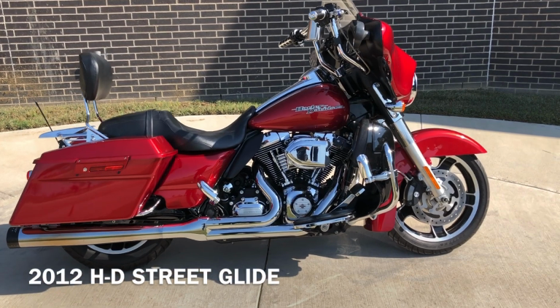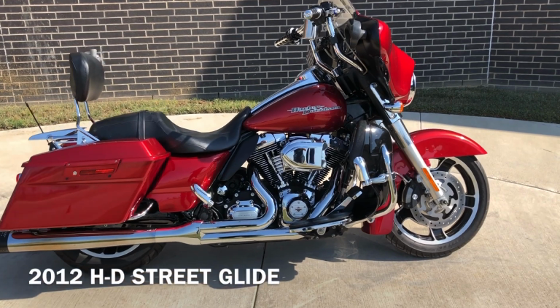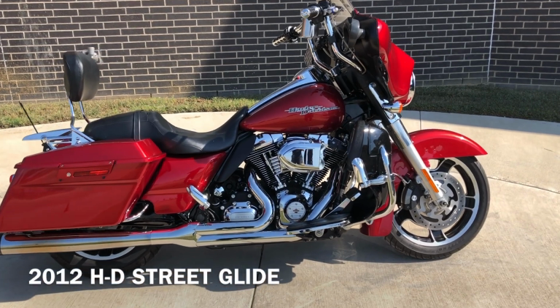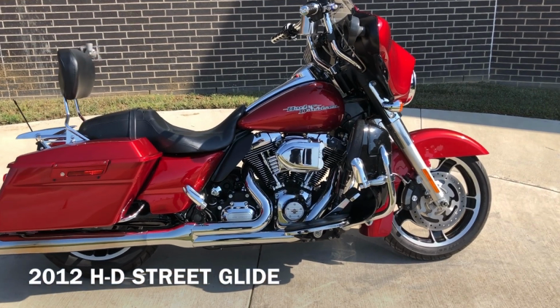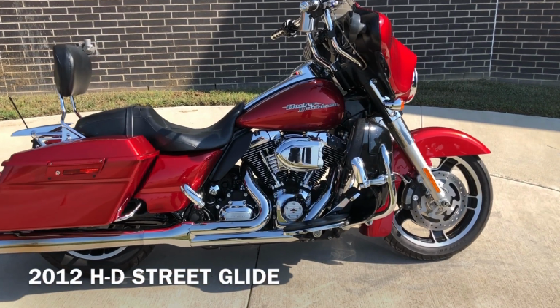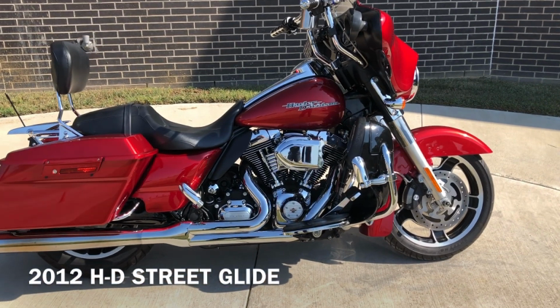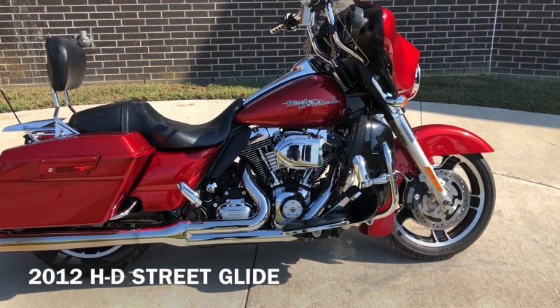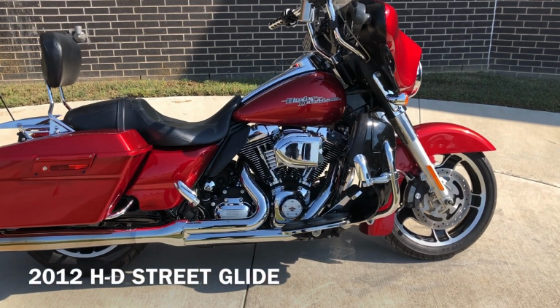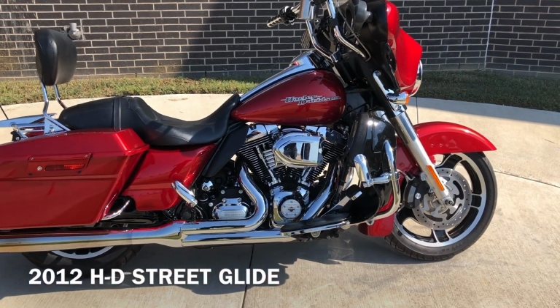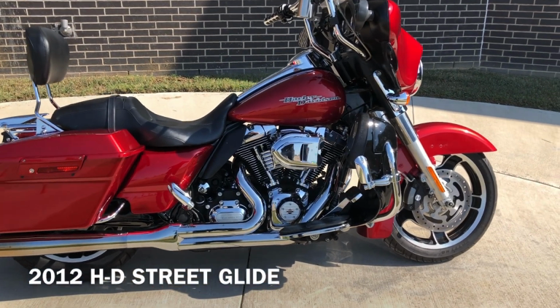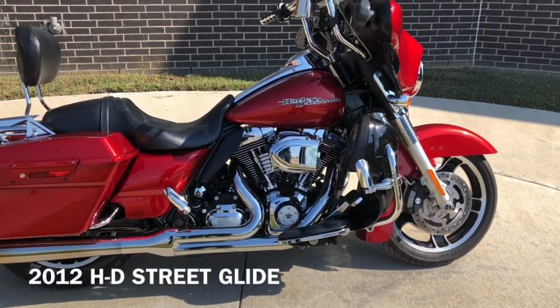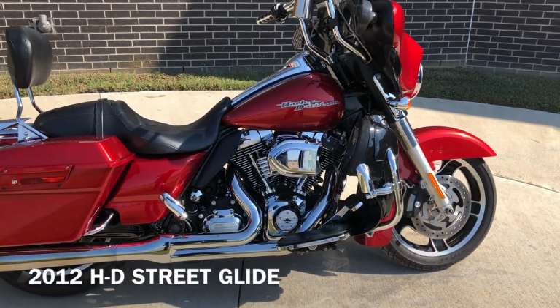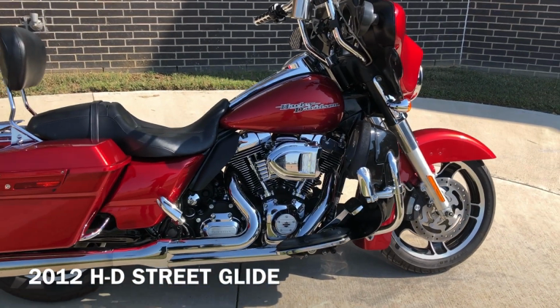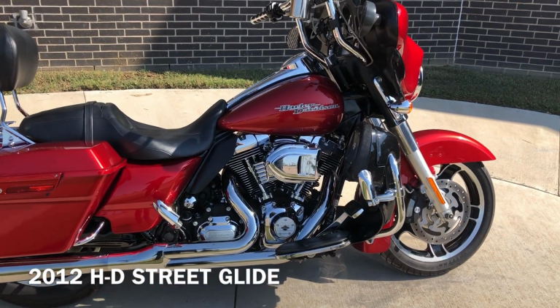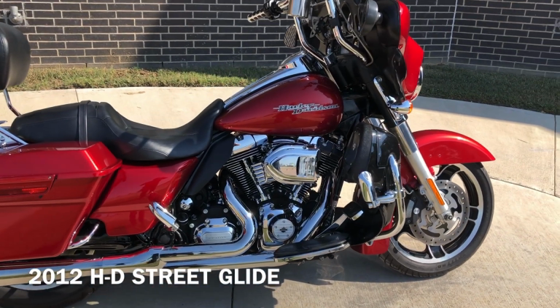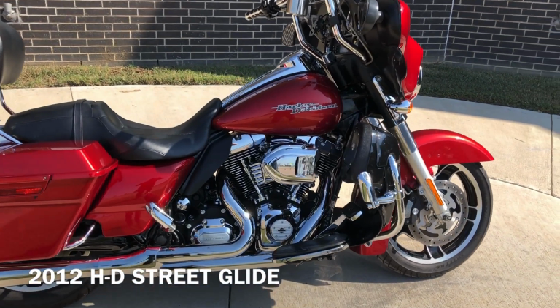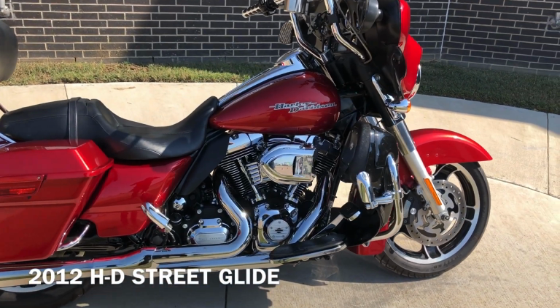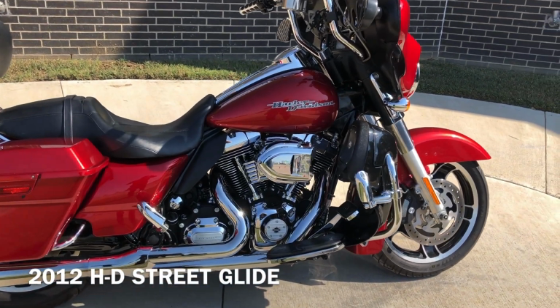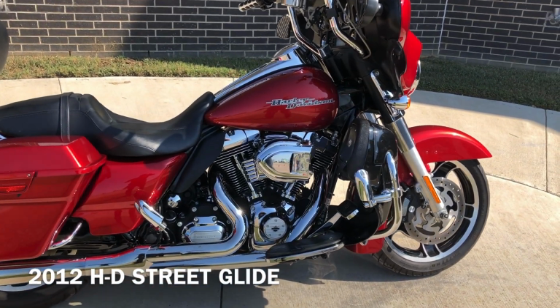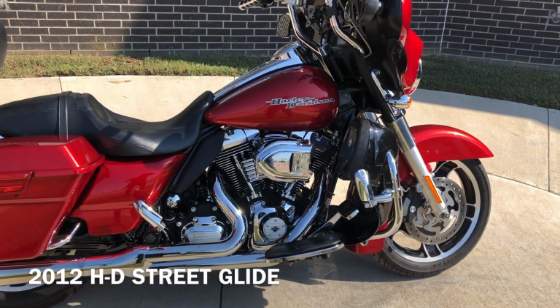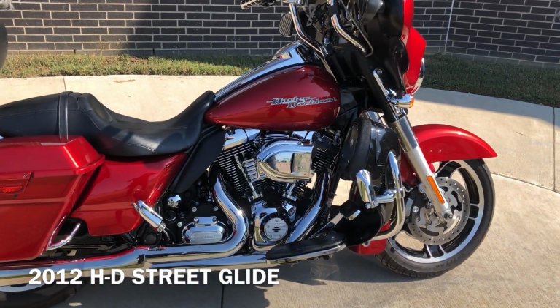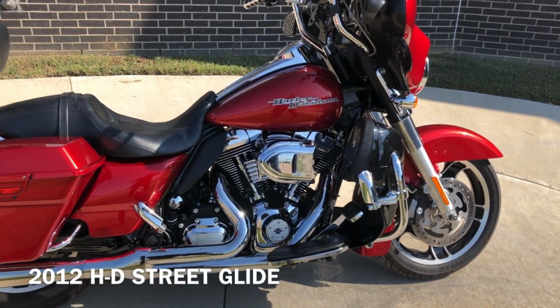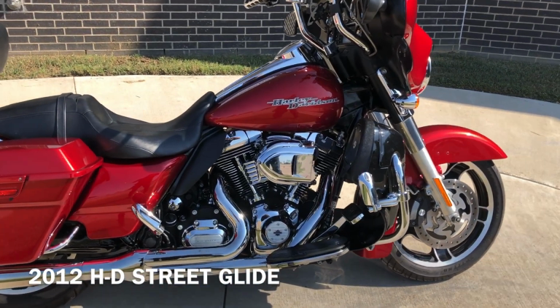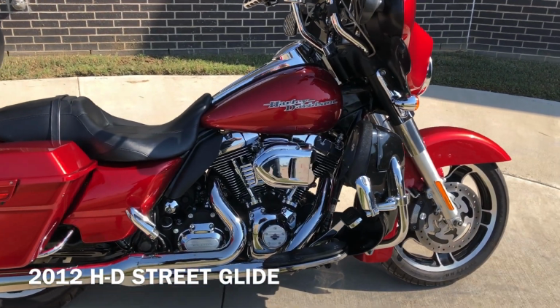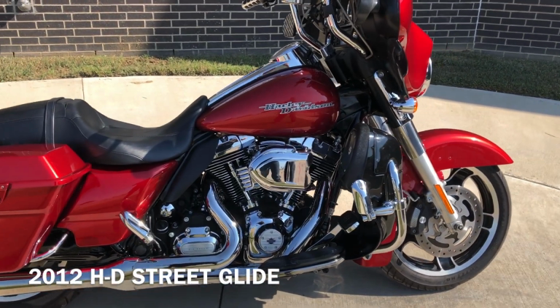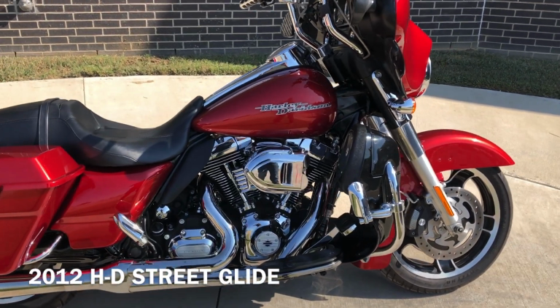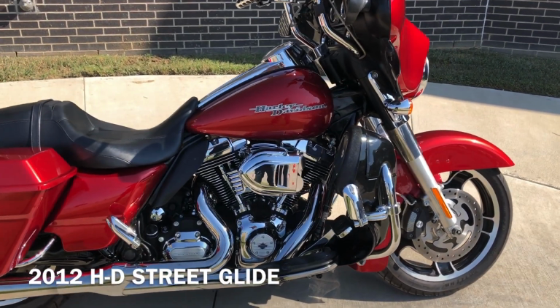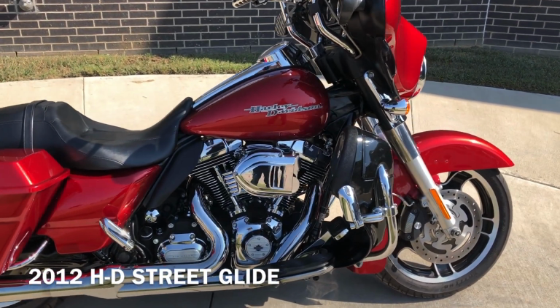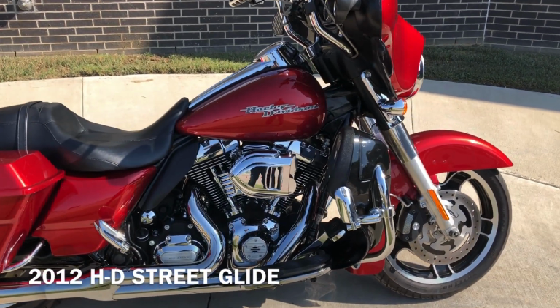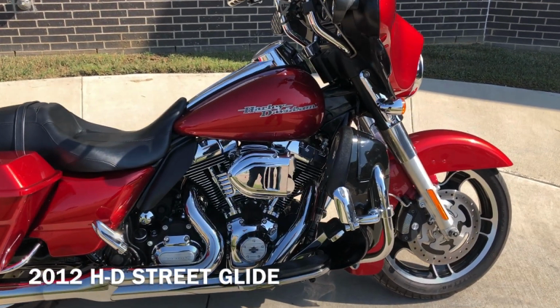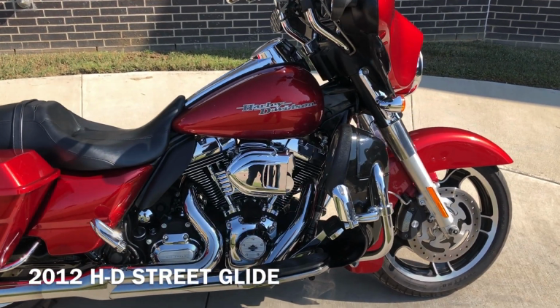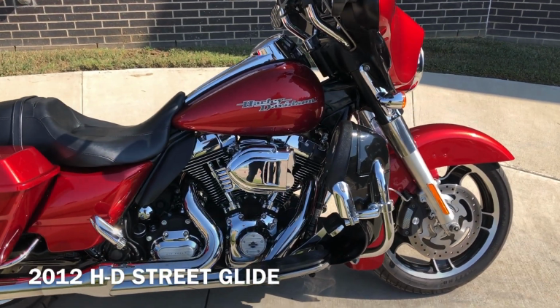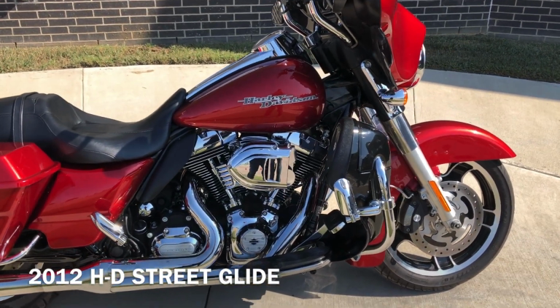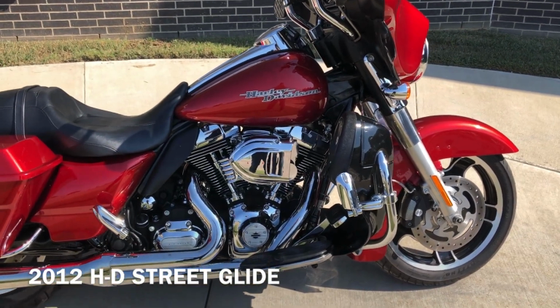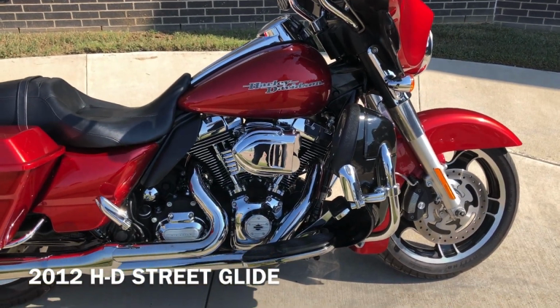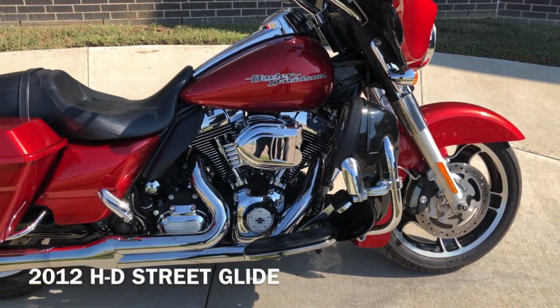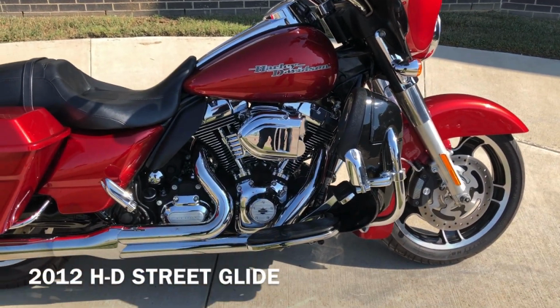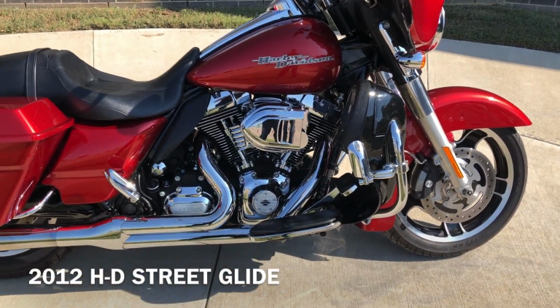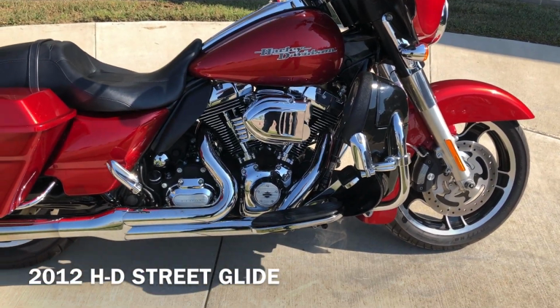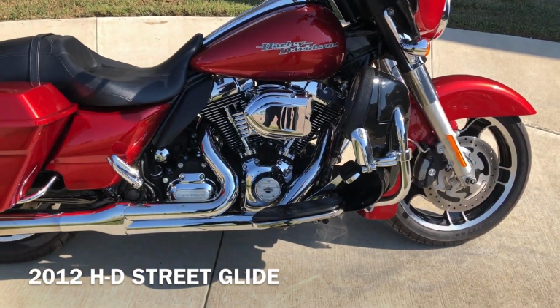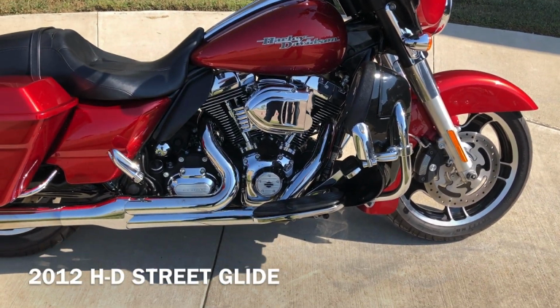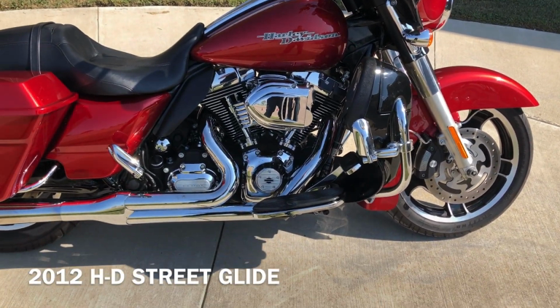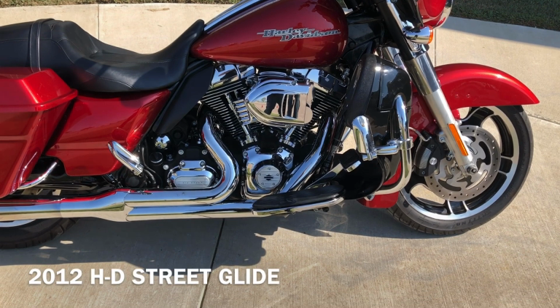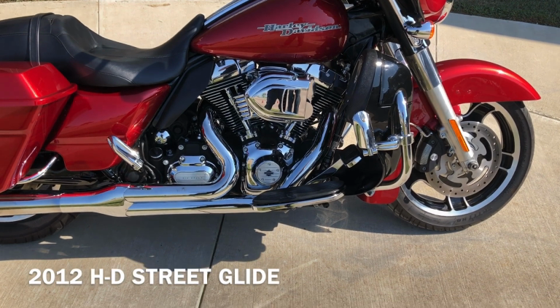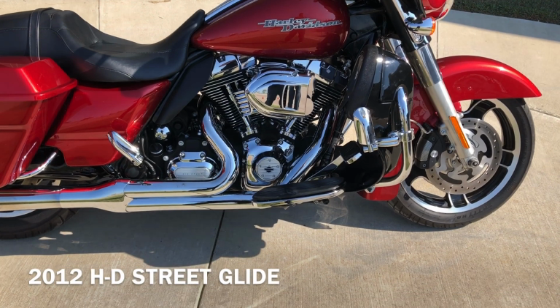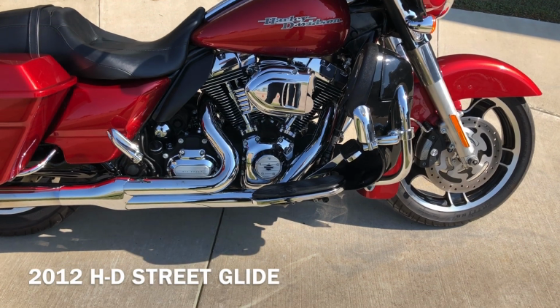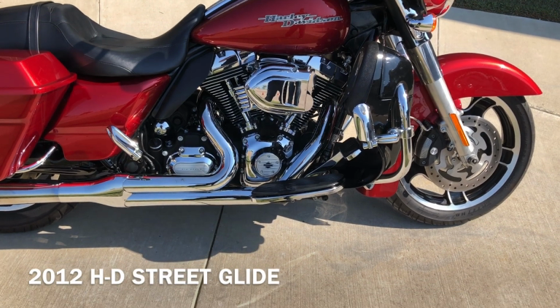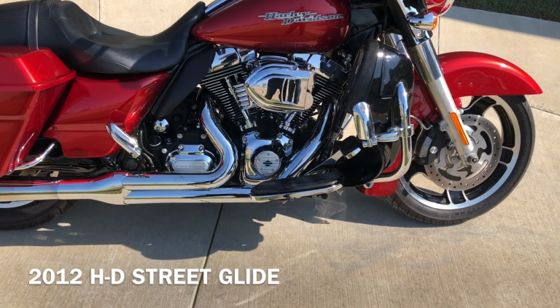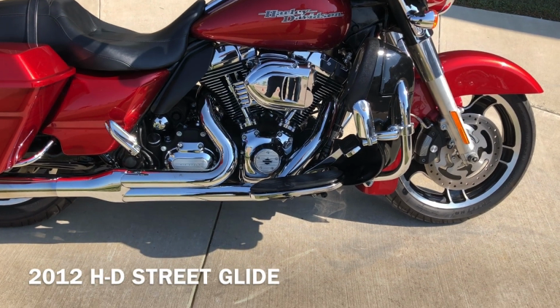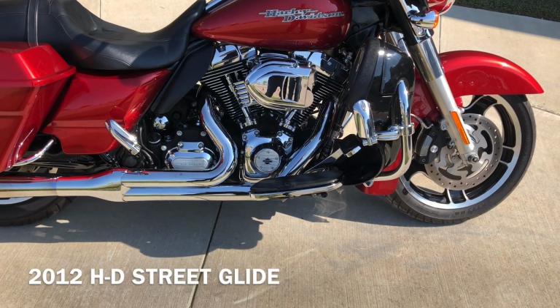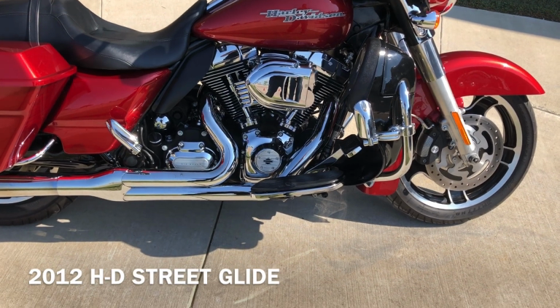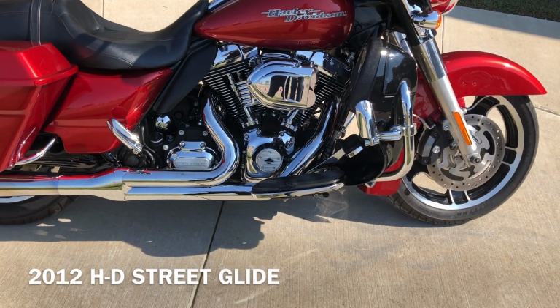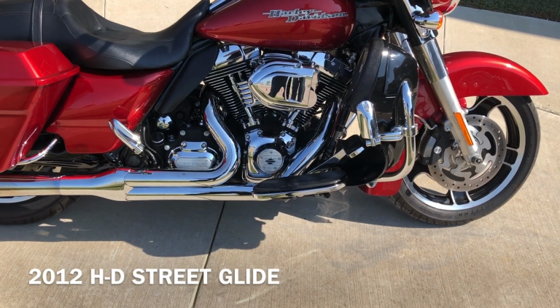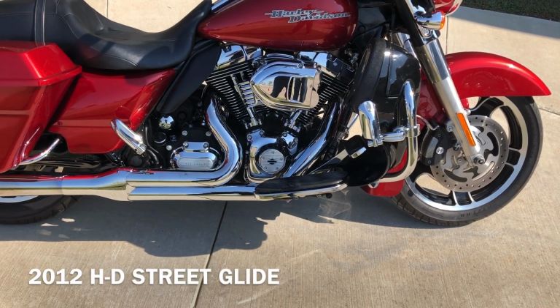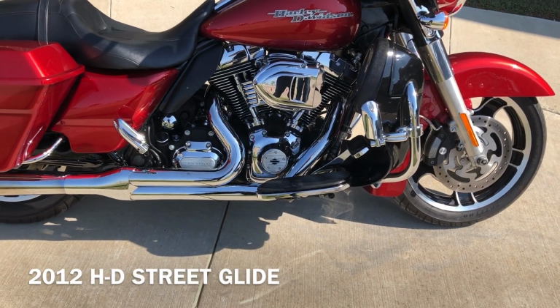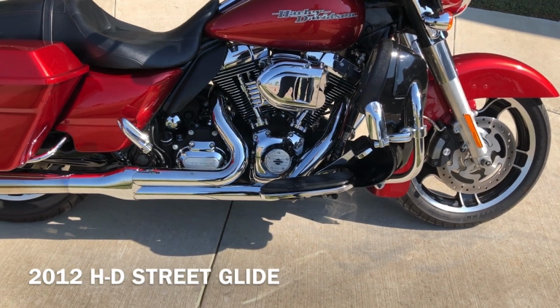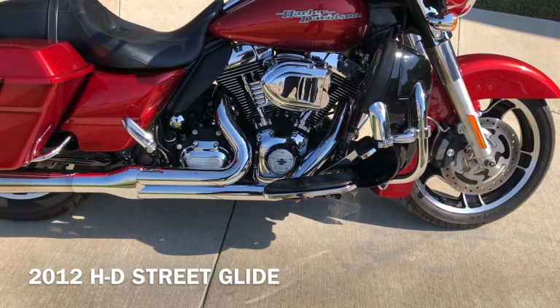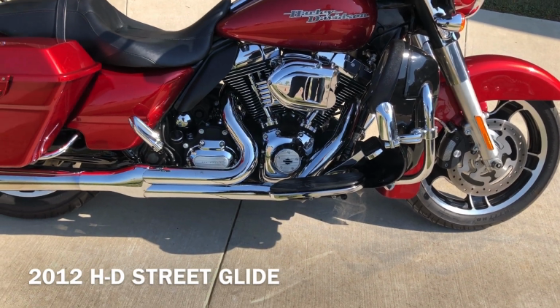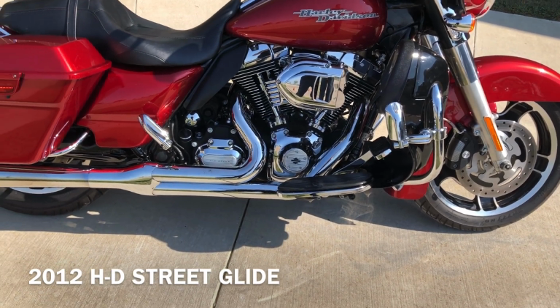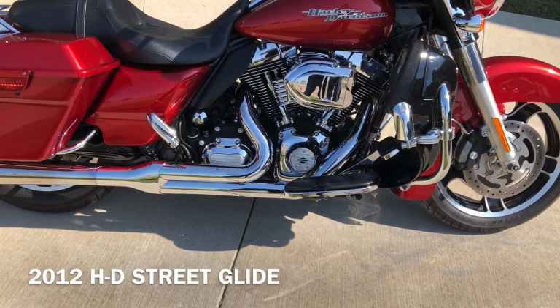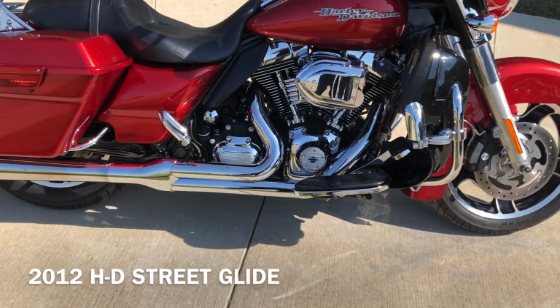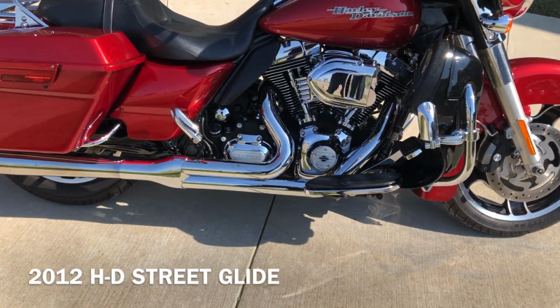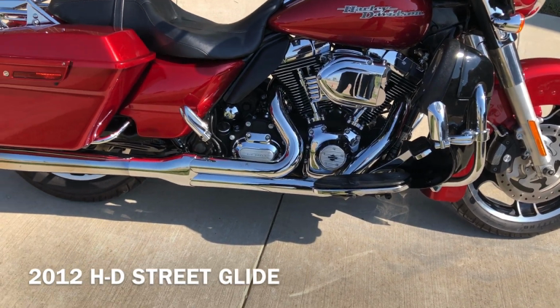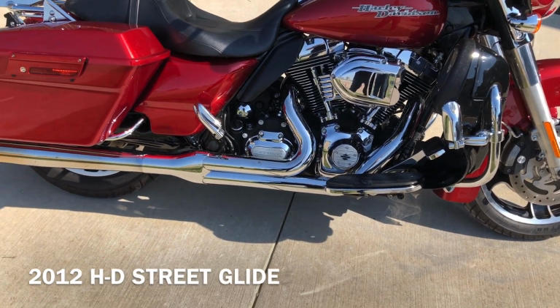This has got the Ember Red Sunglow paint on it. It's got the 103-inch fuel-injected twin cam with a 6-speed transmission.